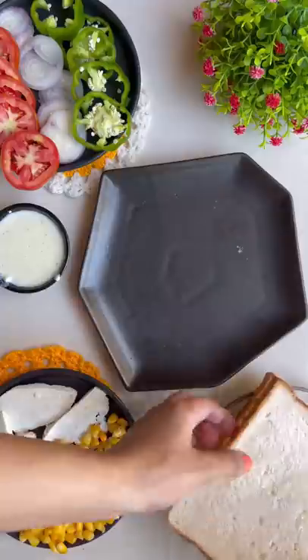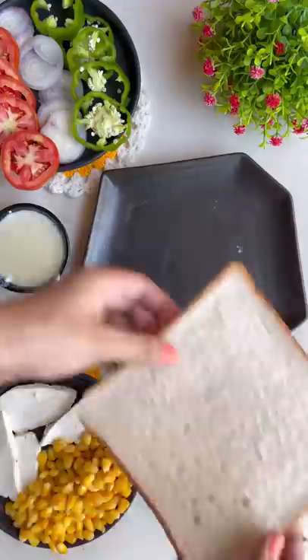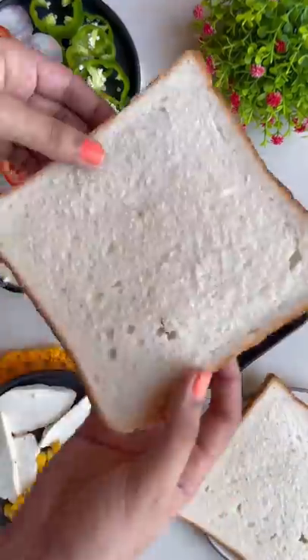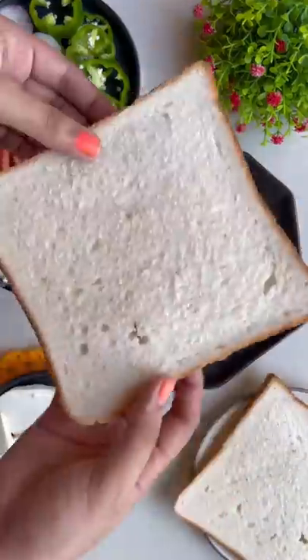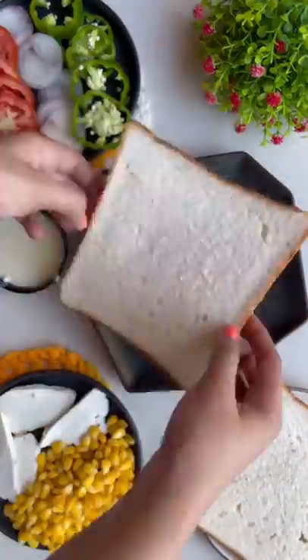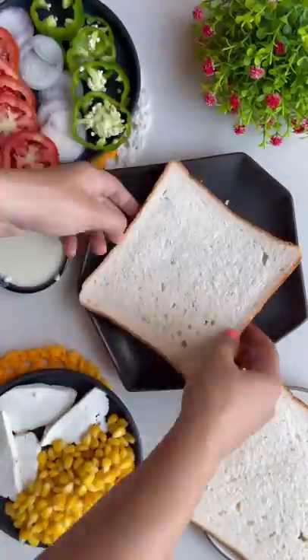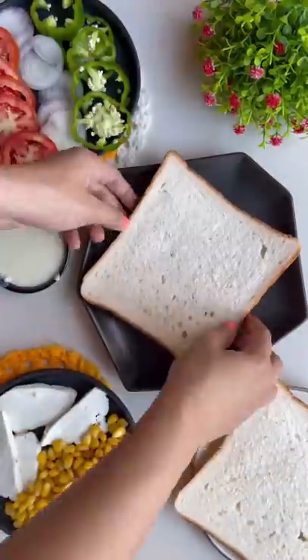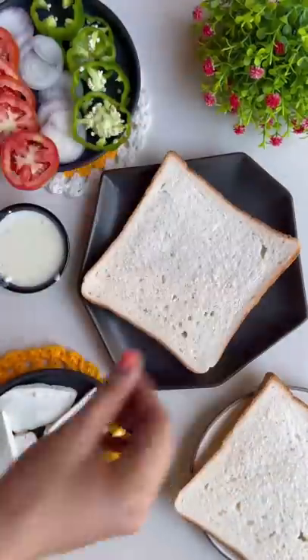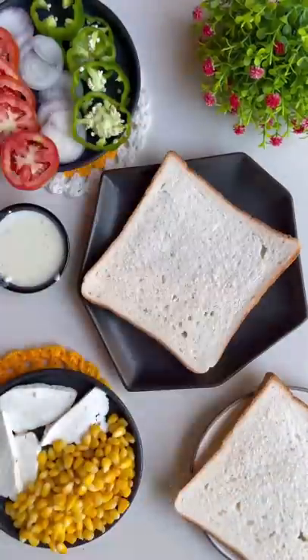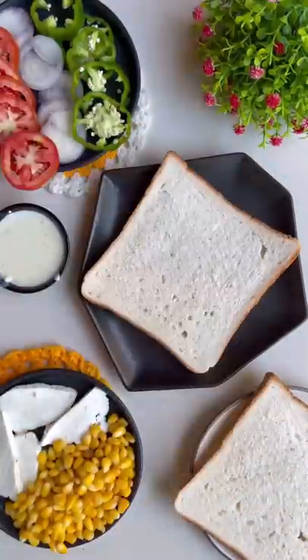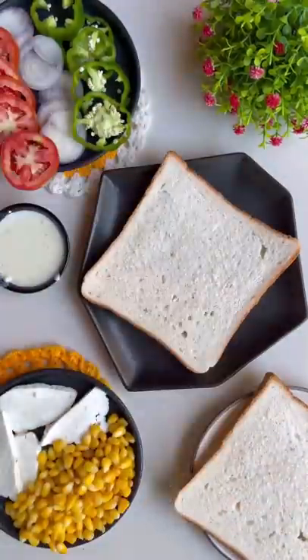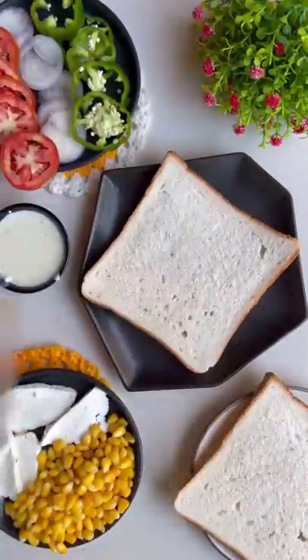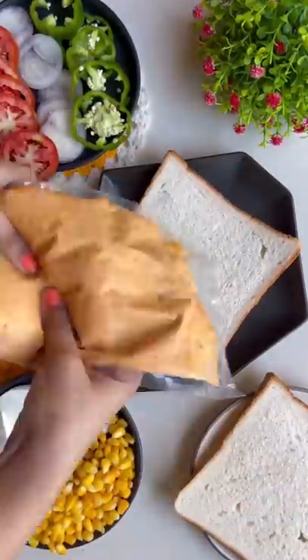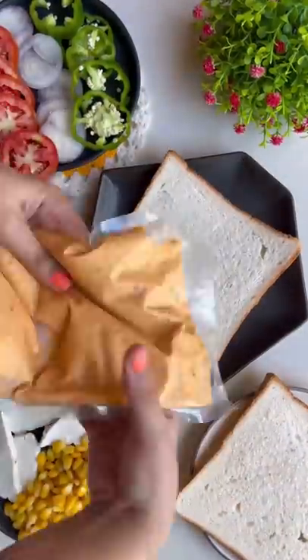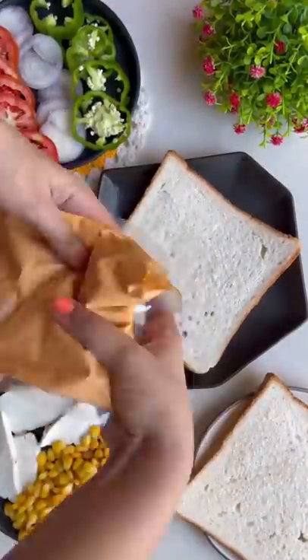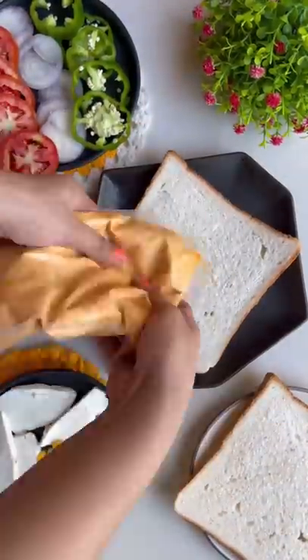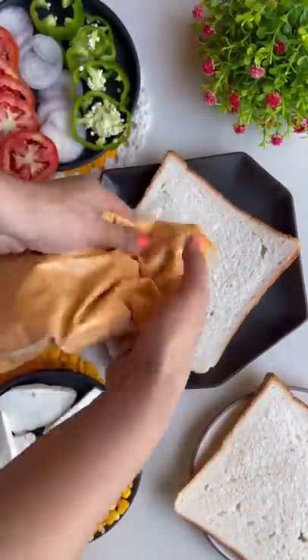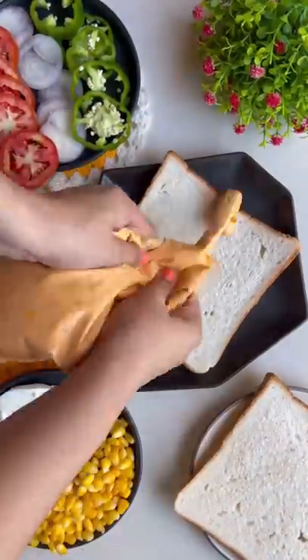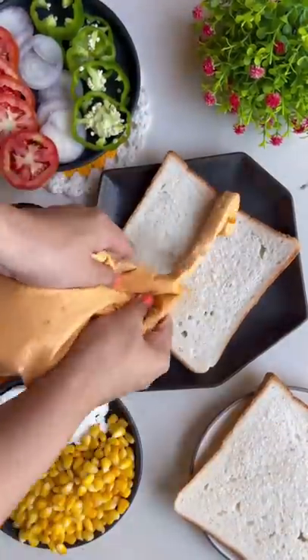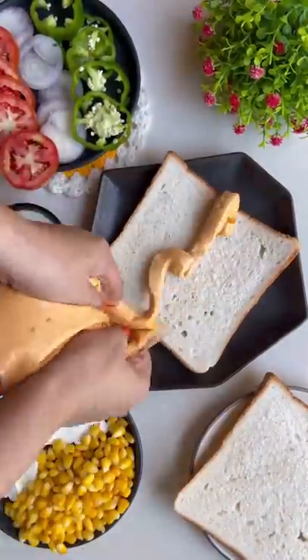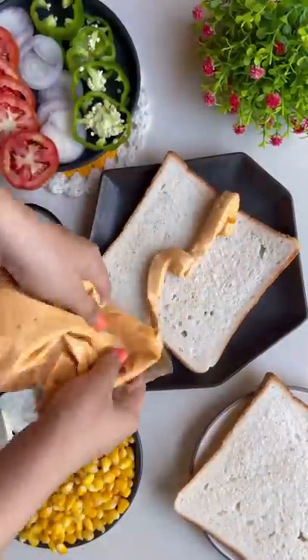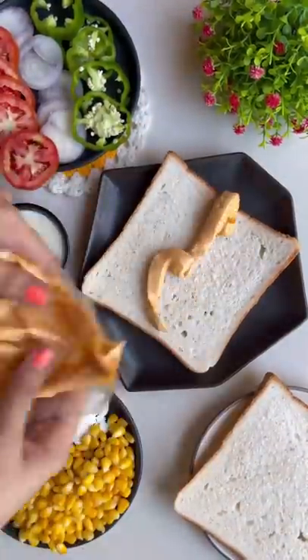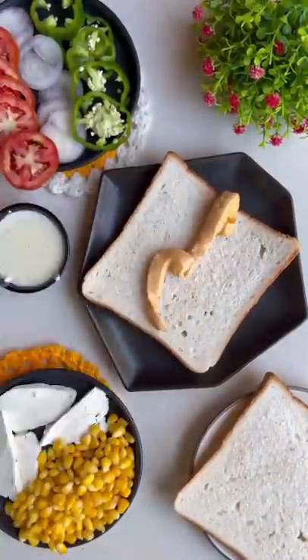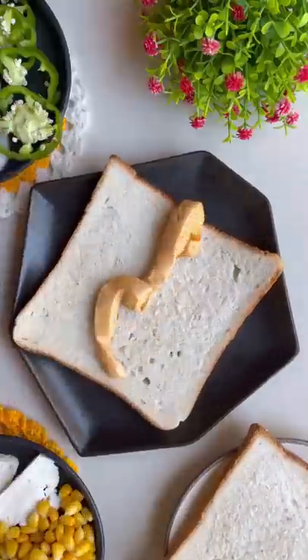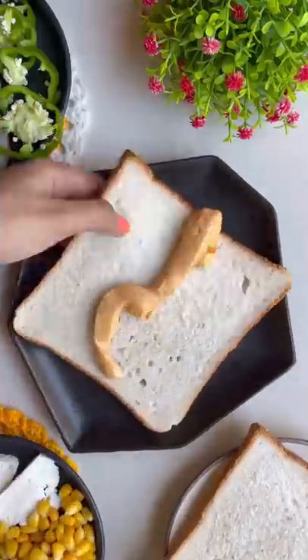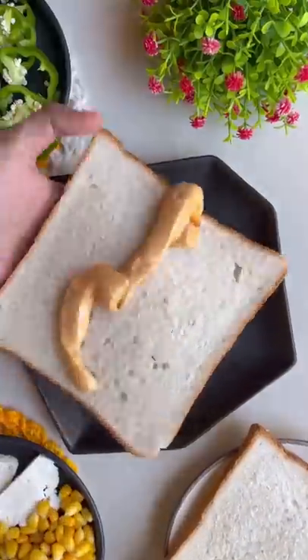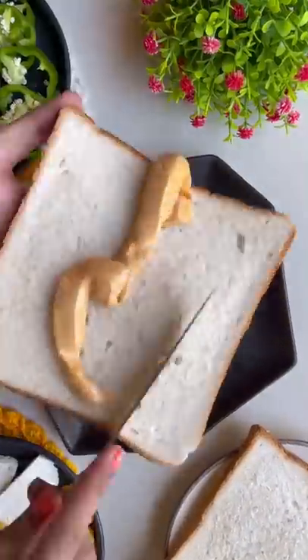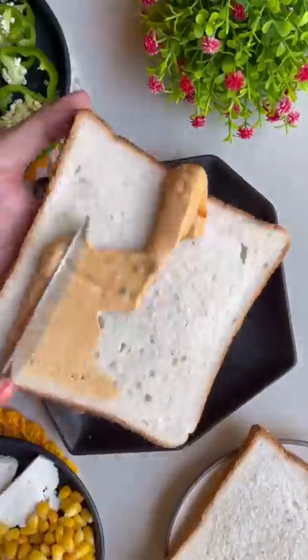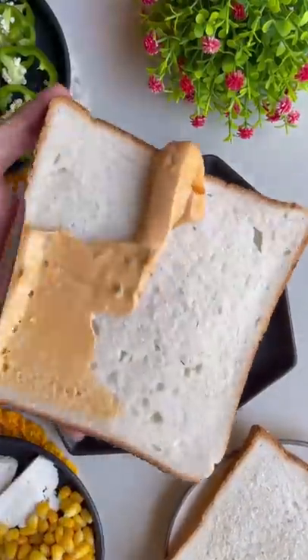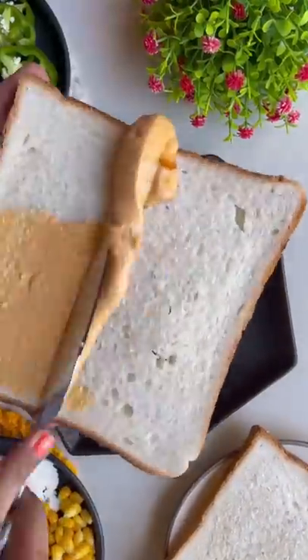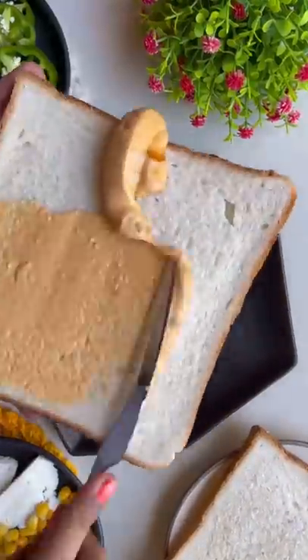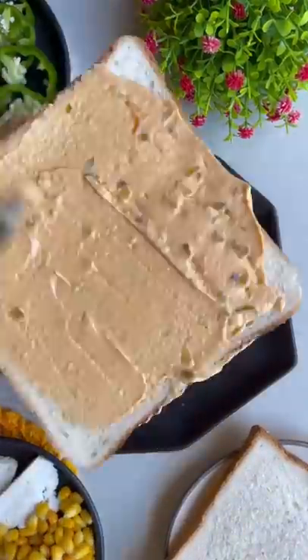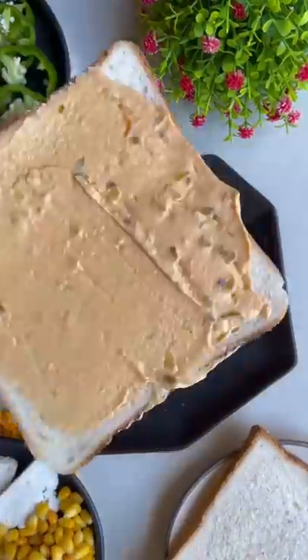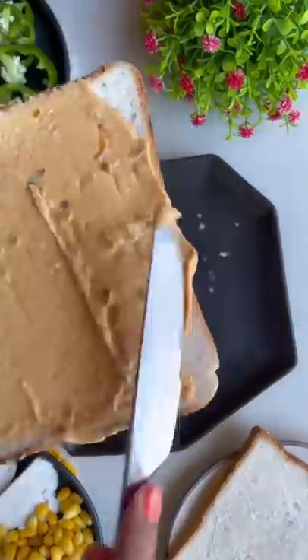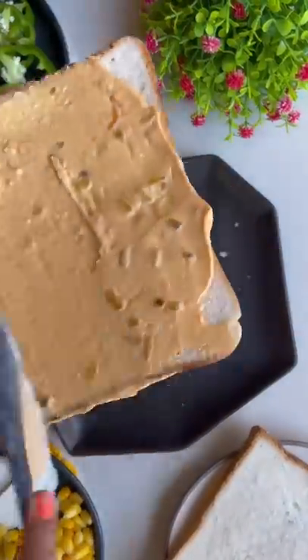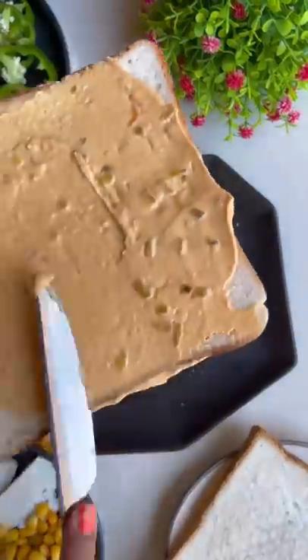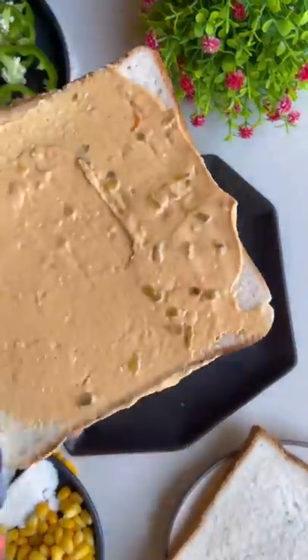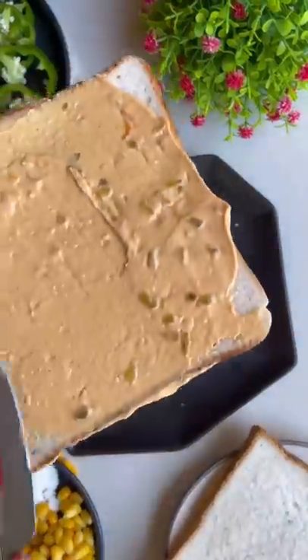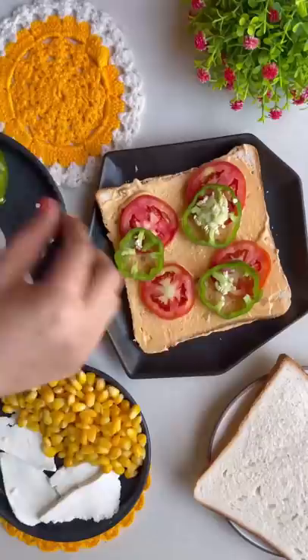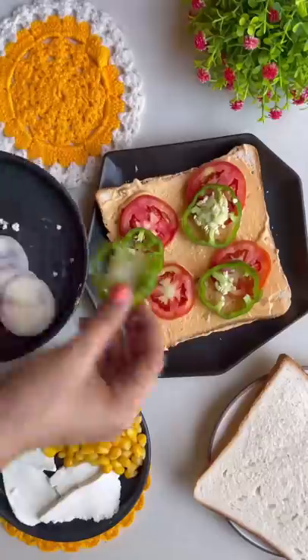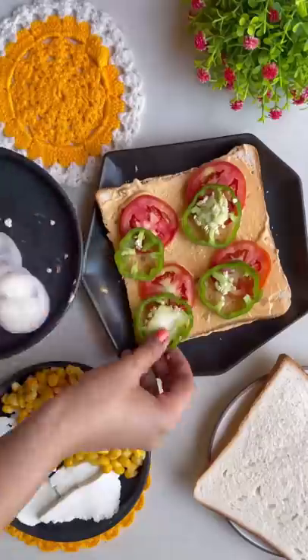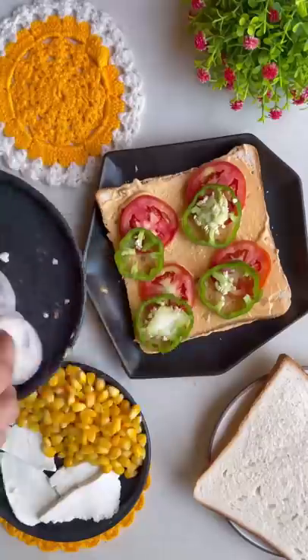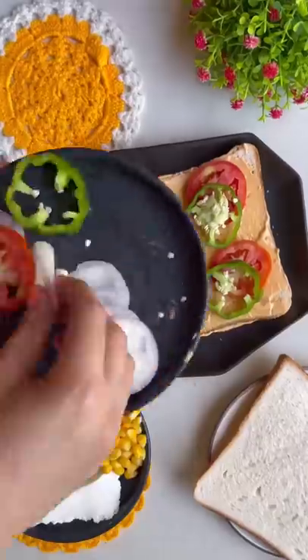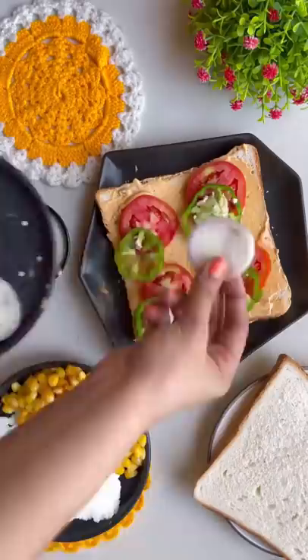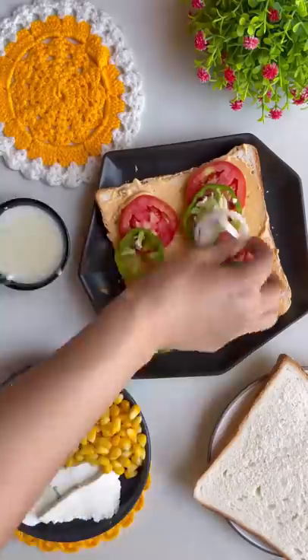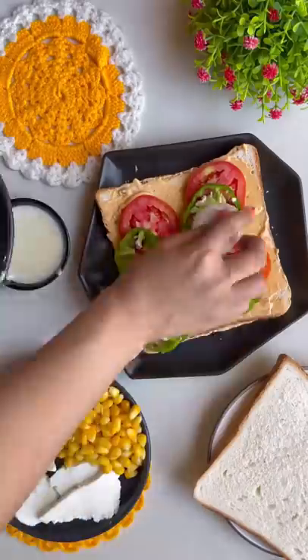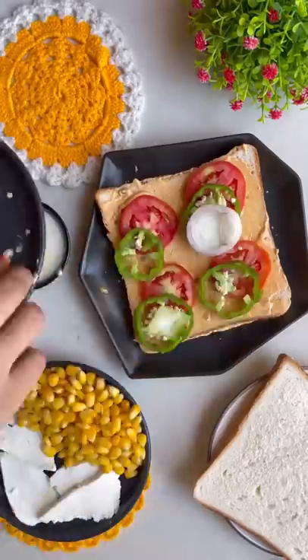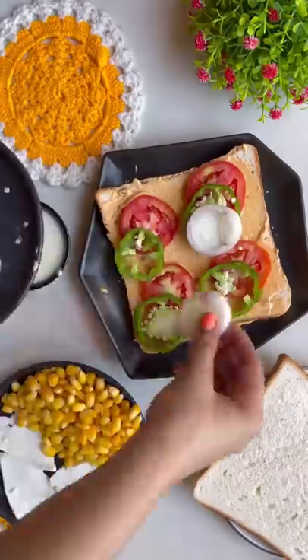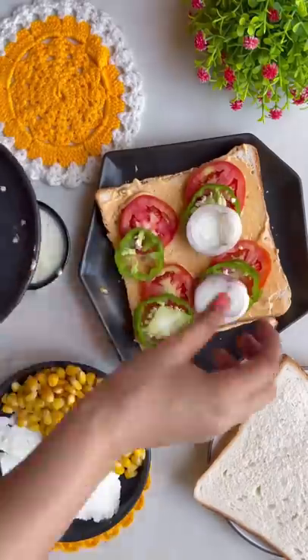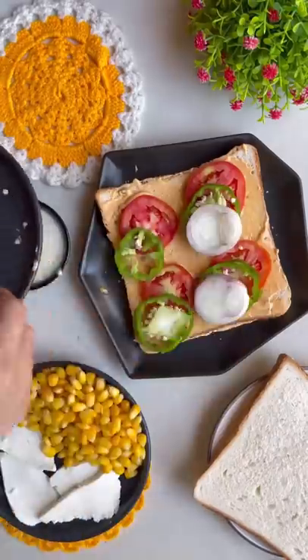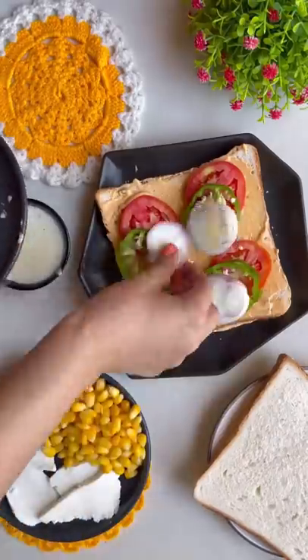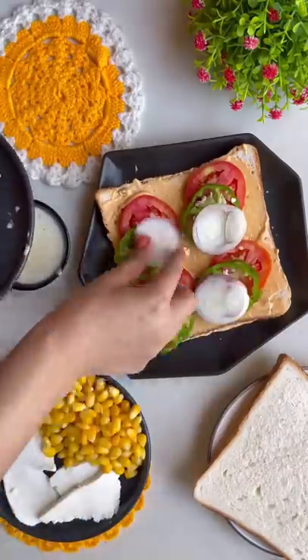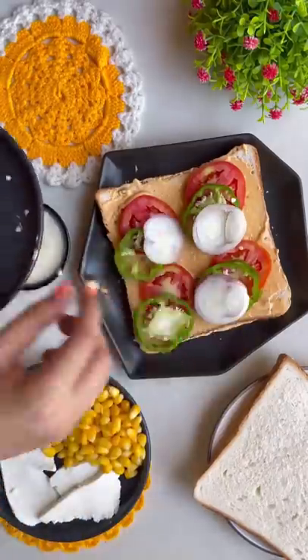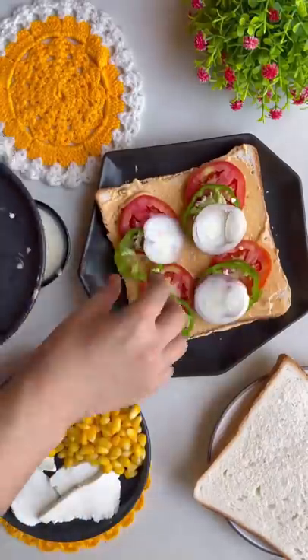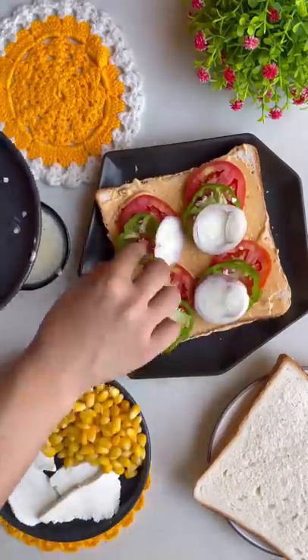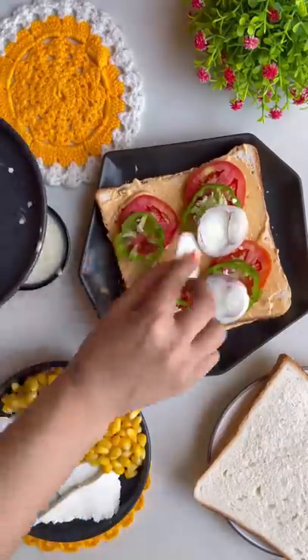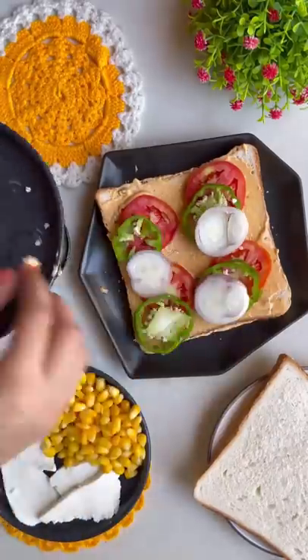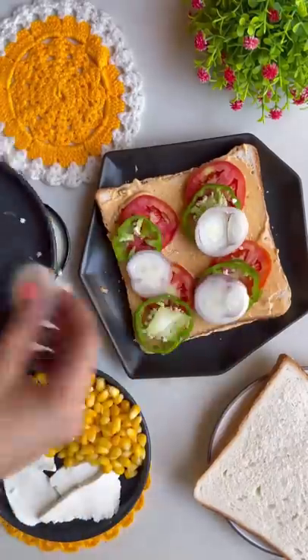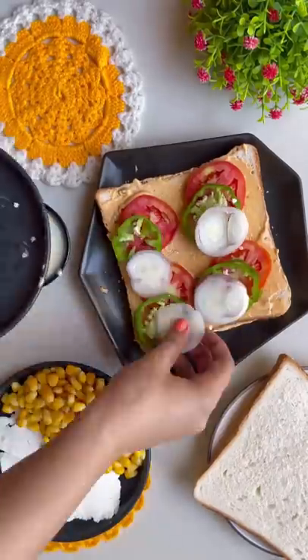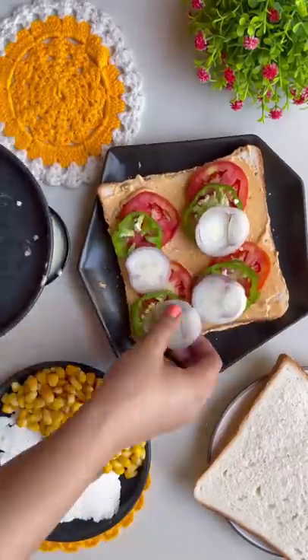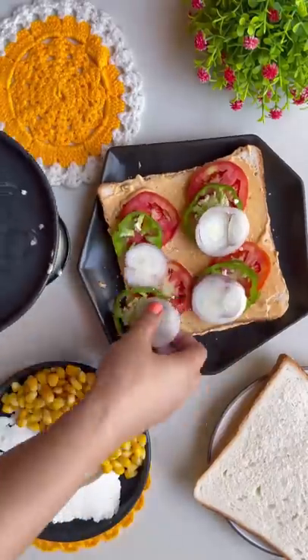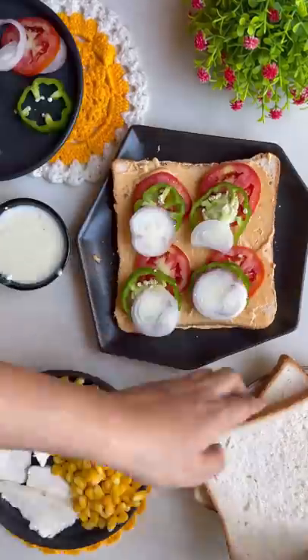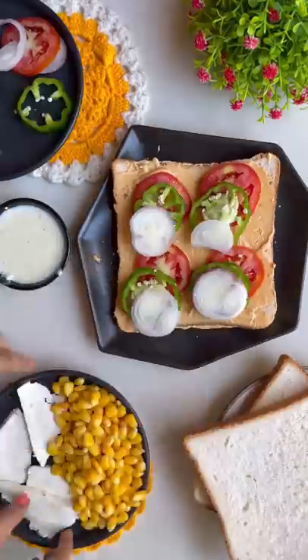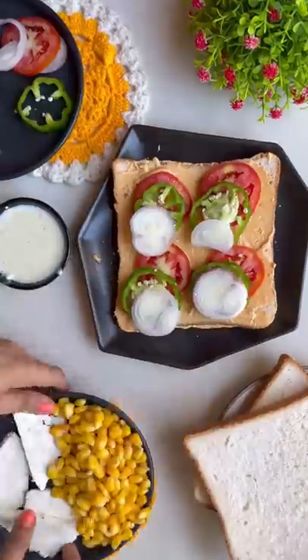Send this video to someone who doesn't eat meat. Put the bread and sauce on it.